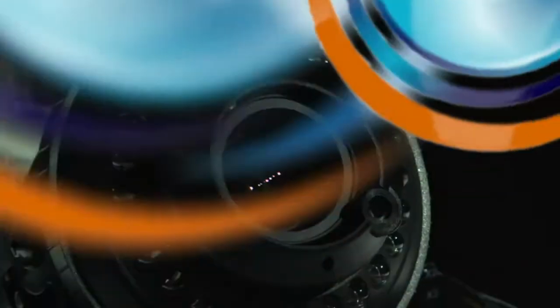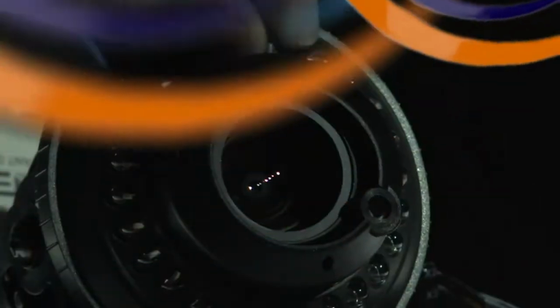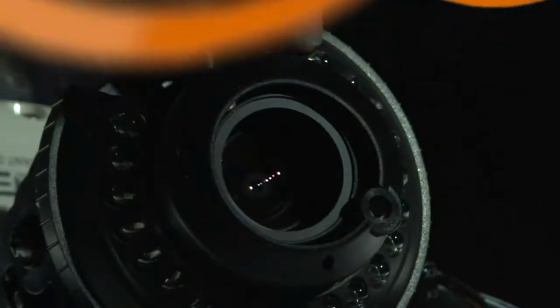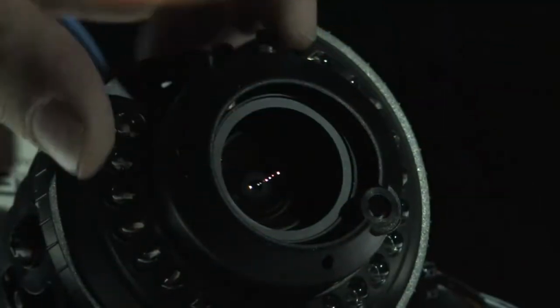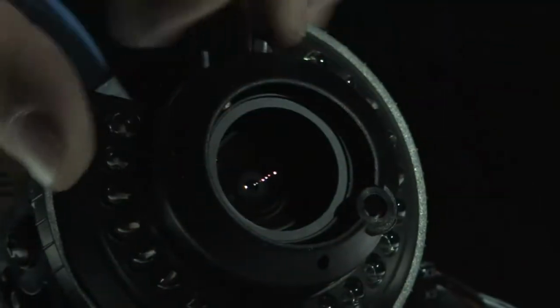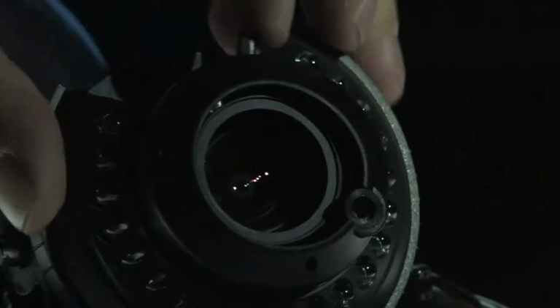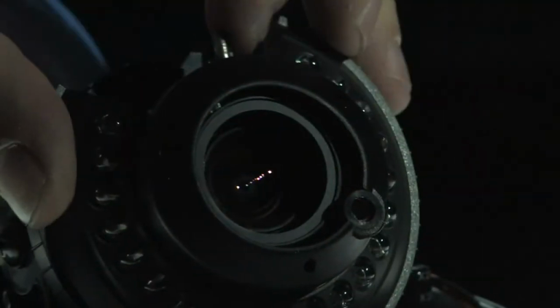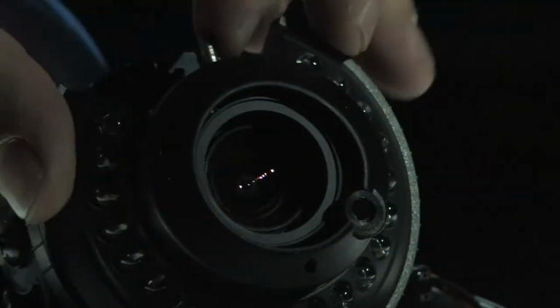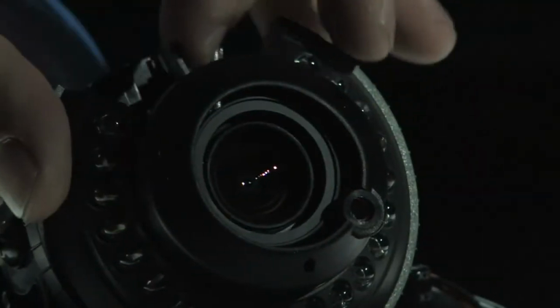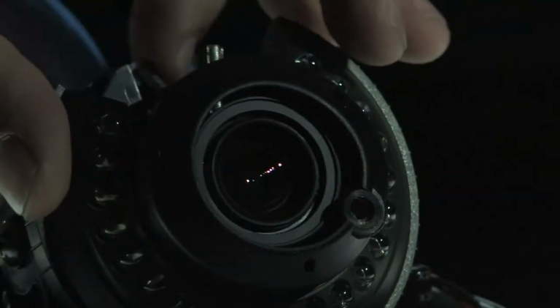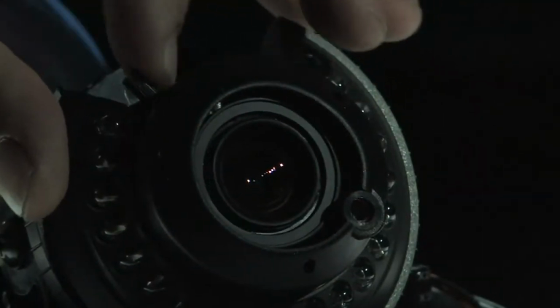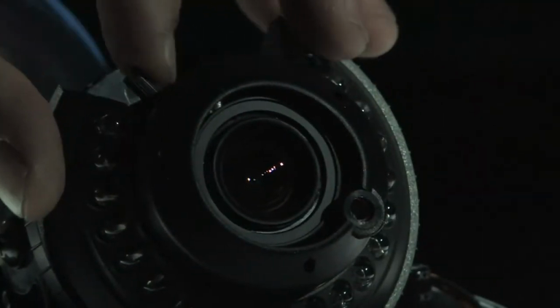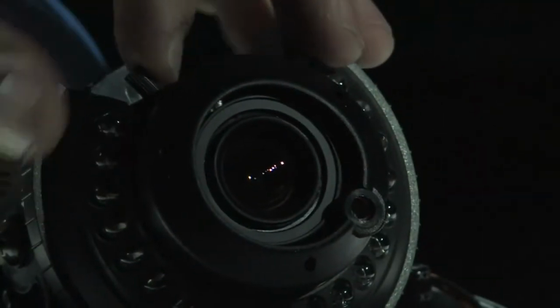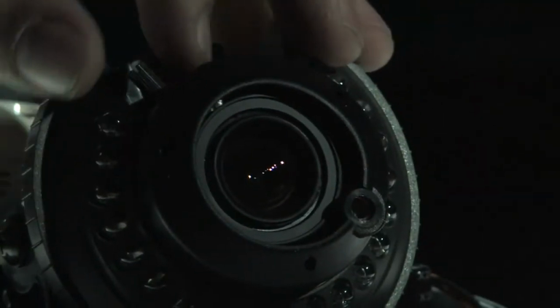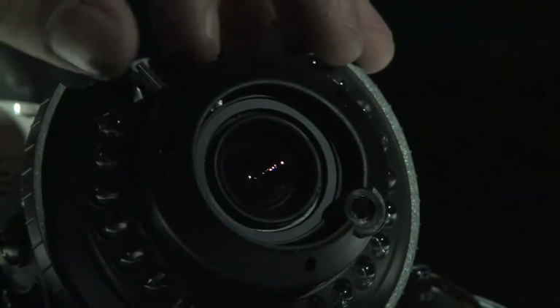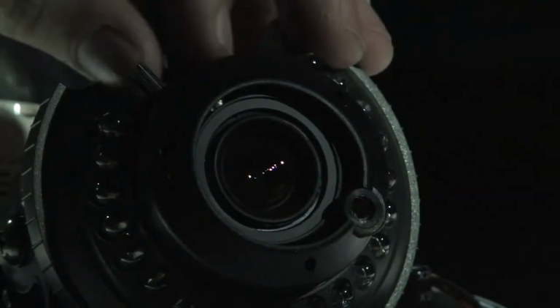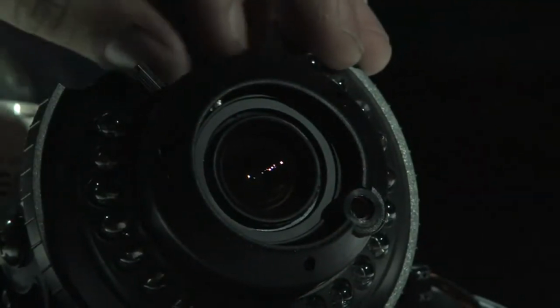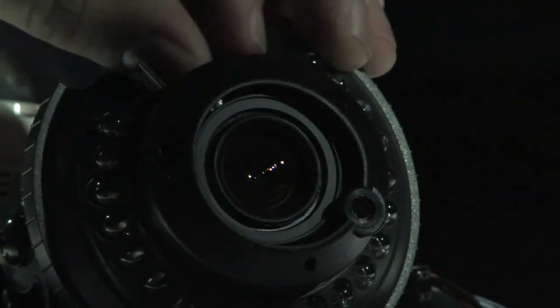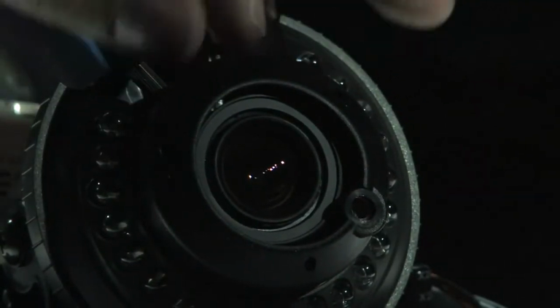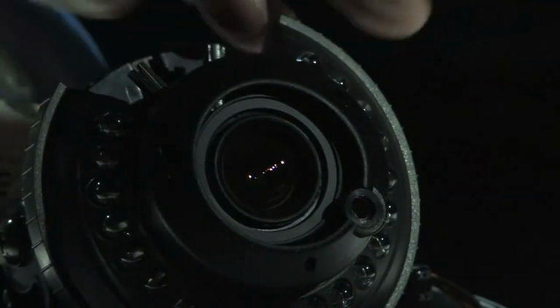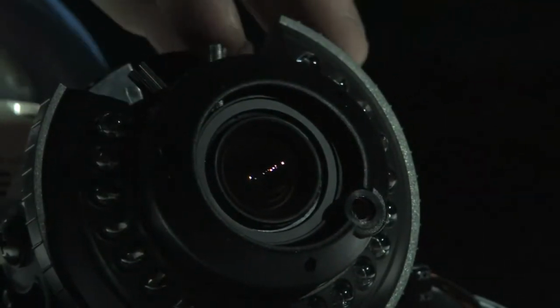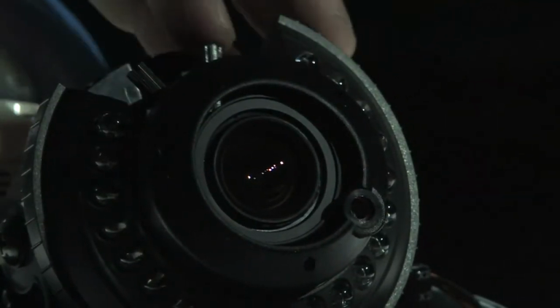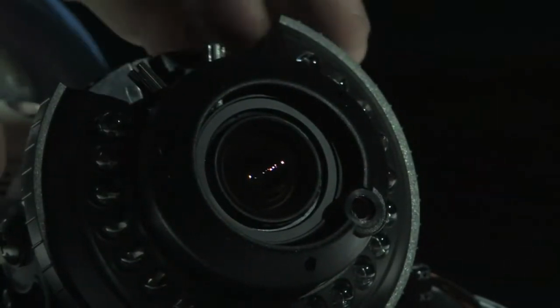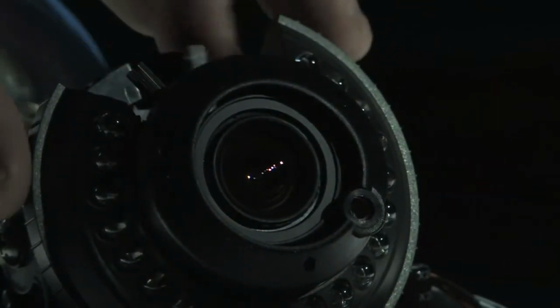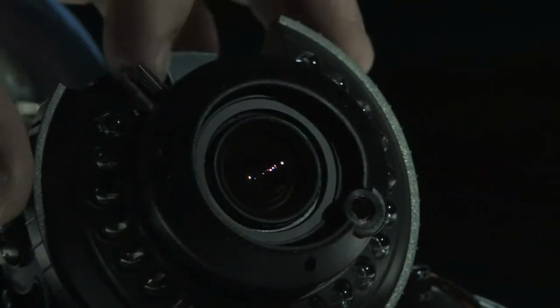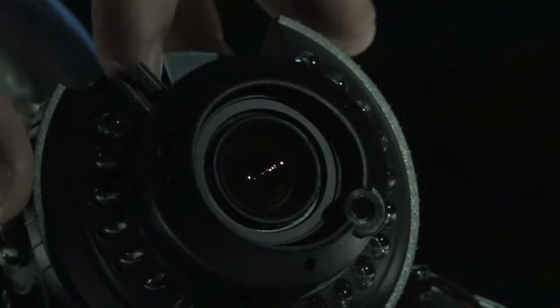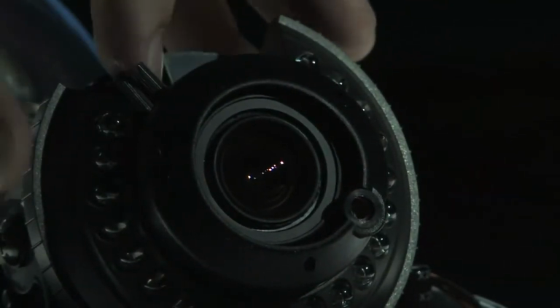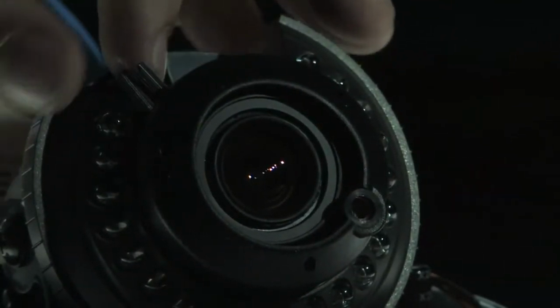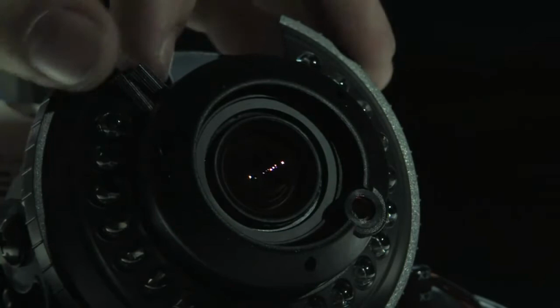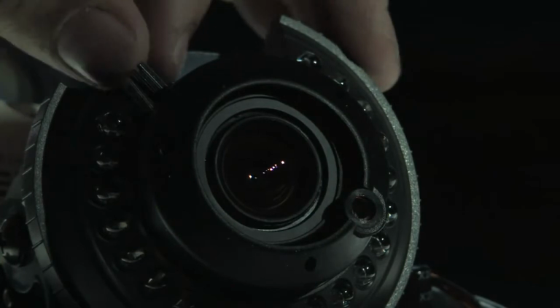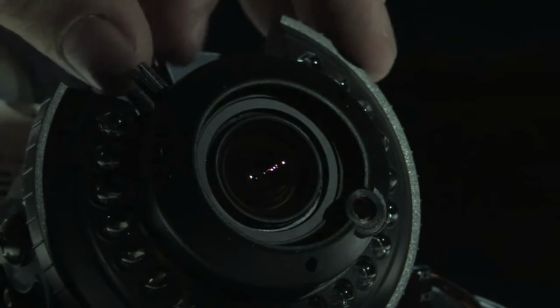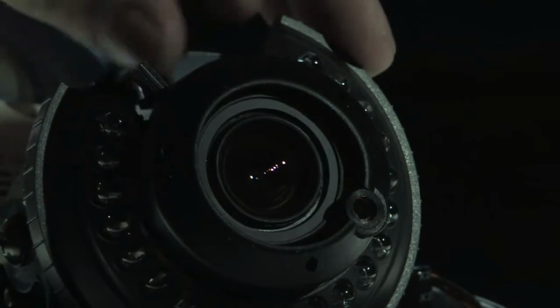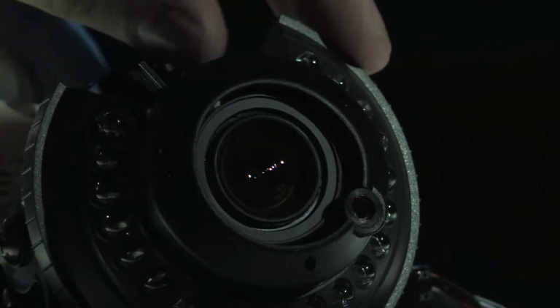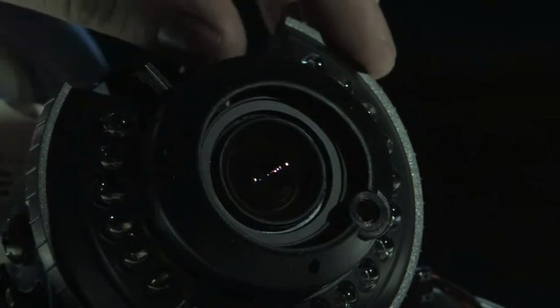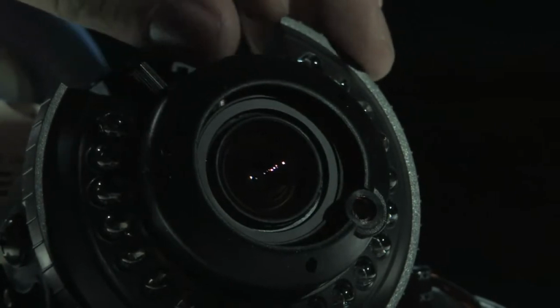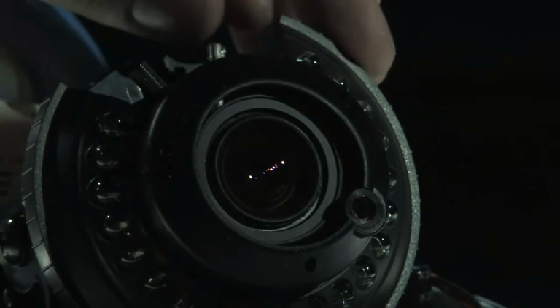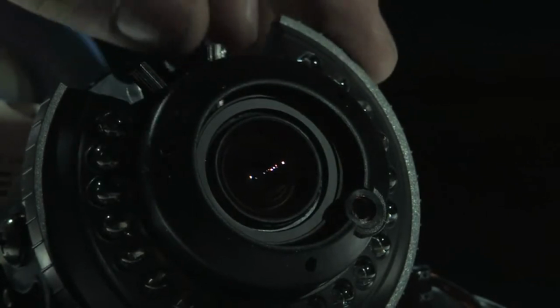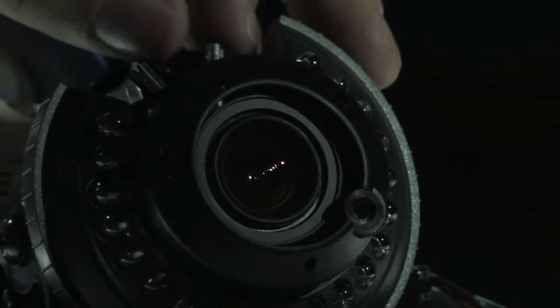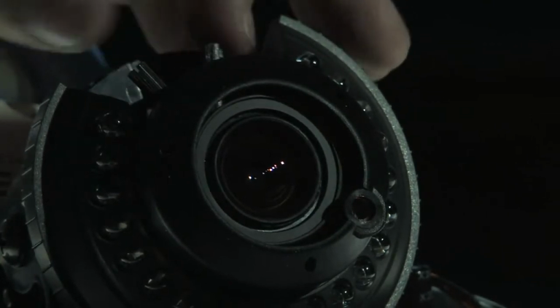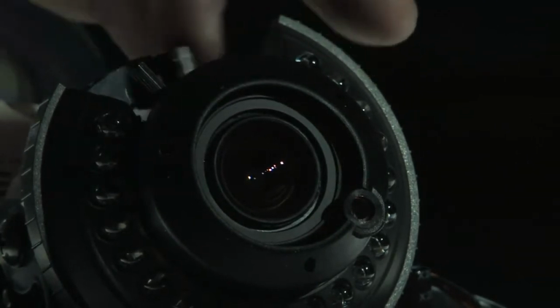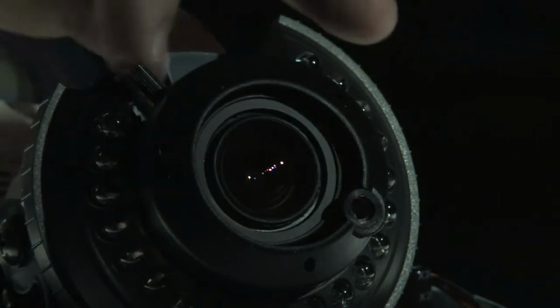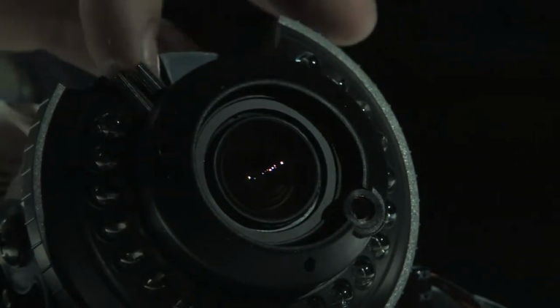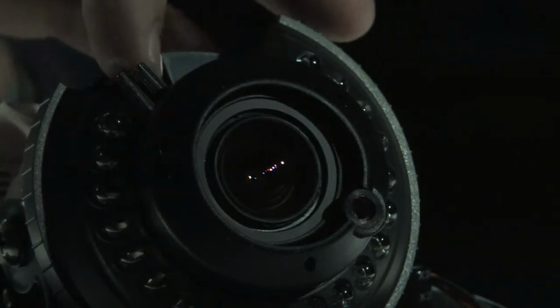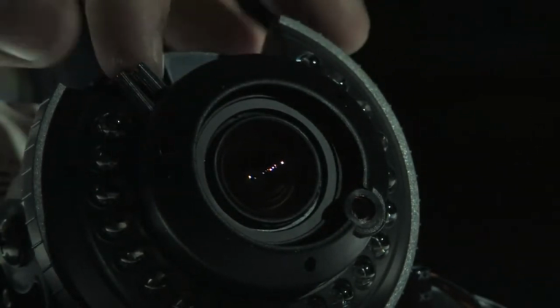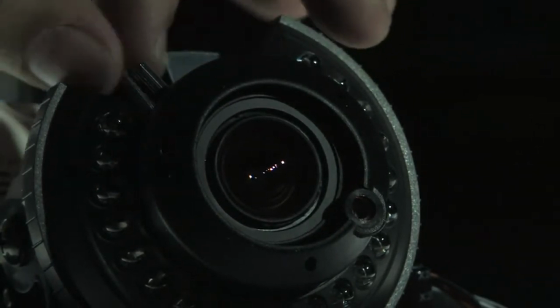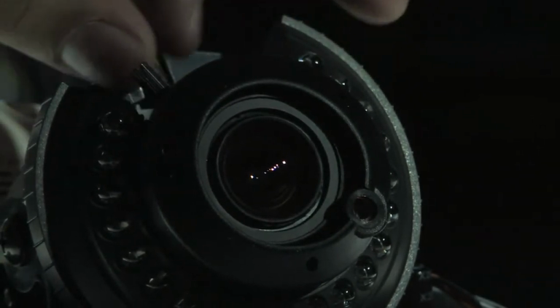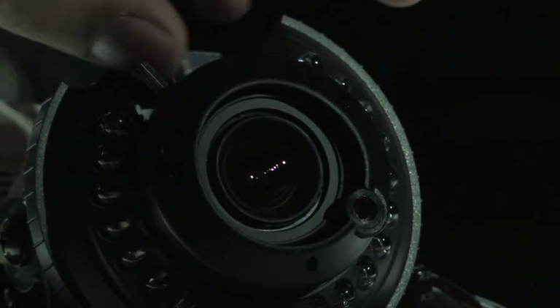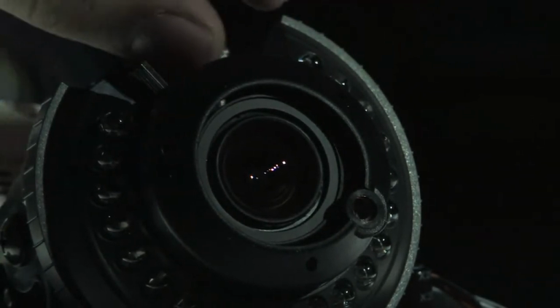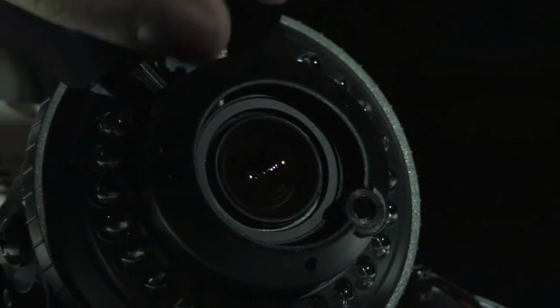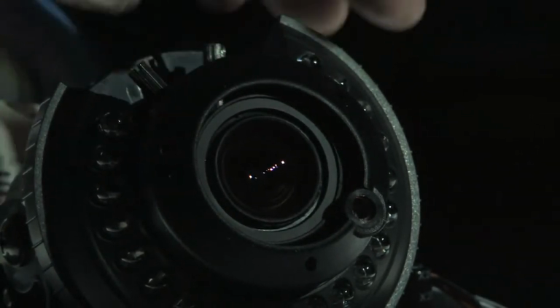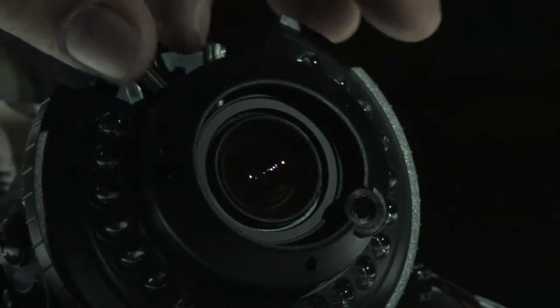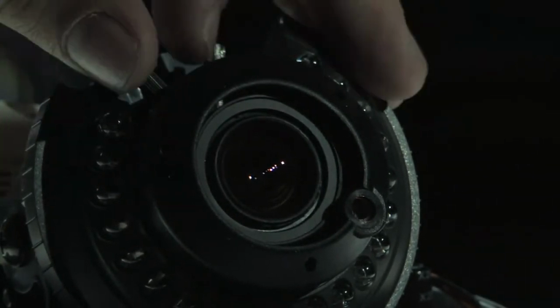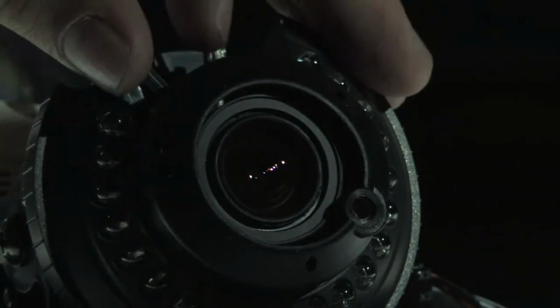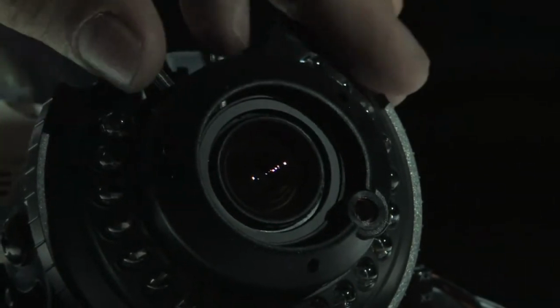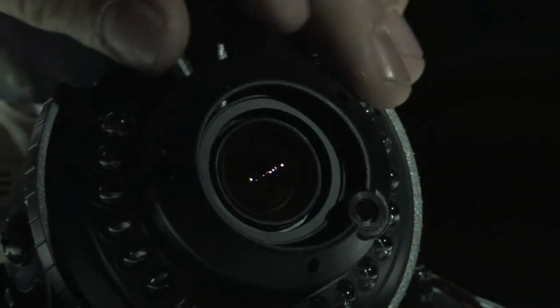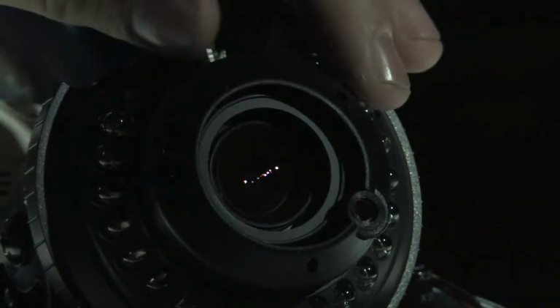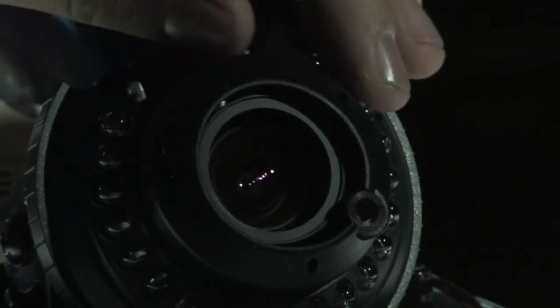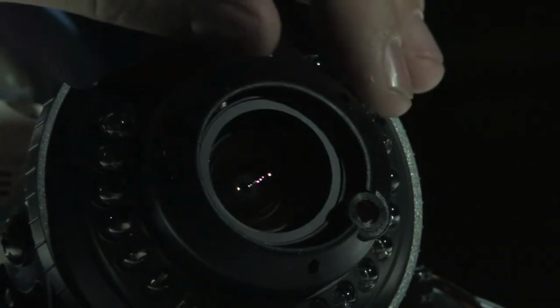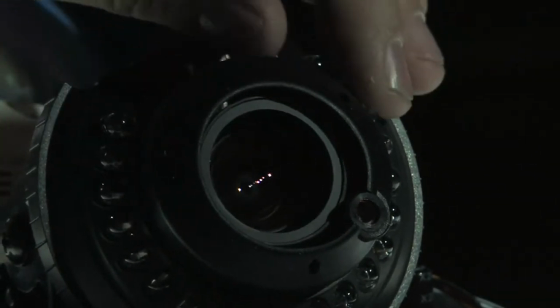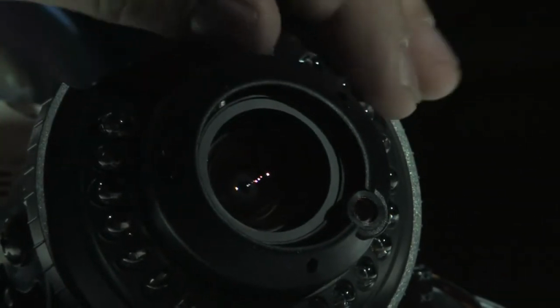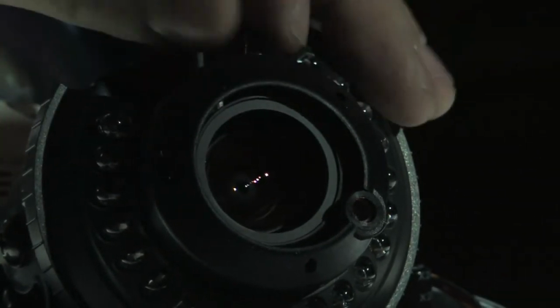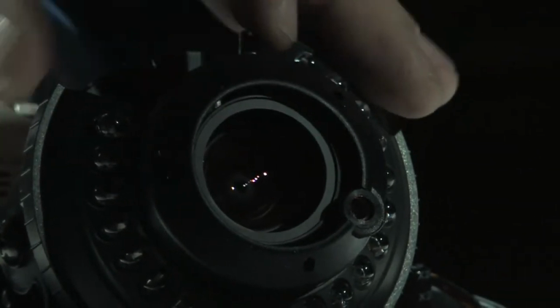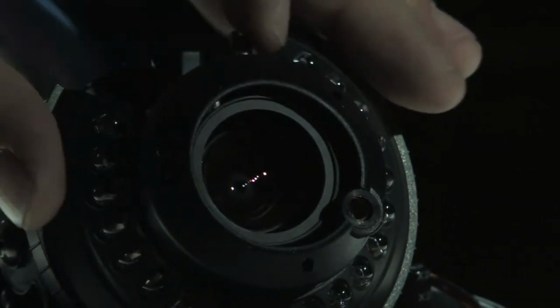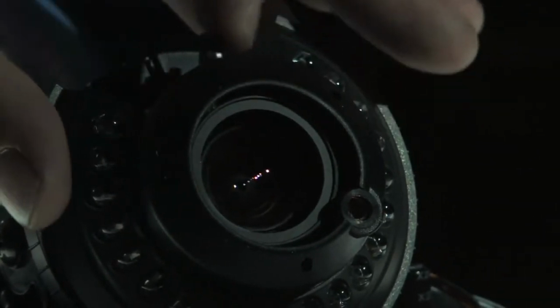The little black knobs right here adjust your lens. The back one changes your camera from wide angle to telephoto, while the front one adjusts your focus.